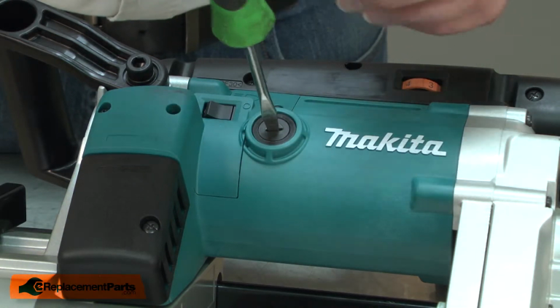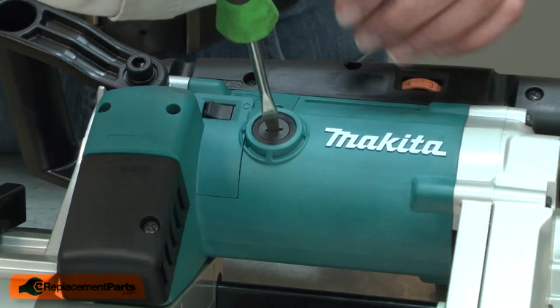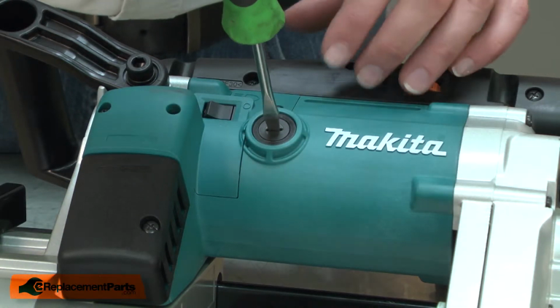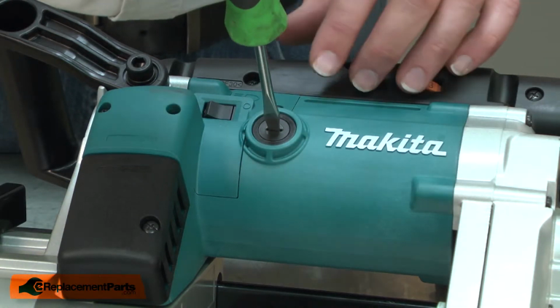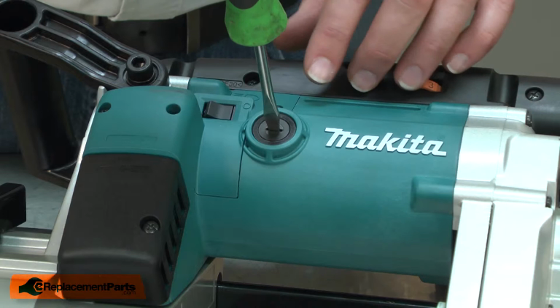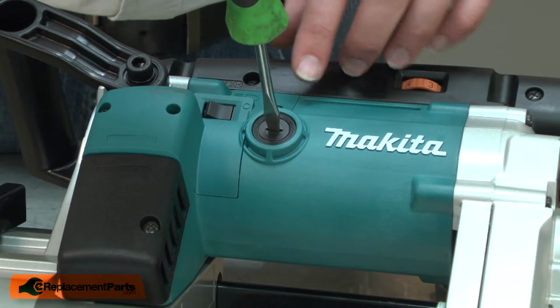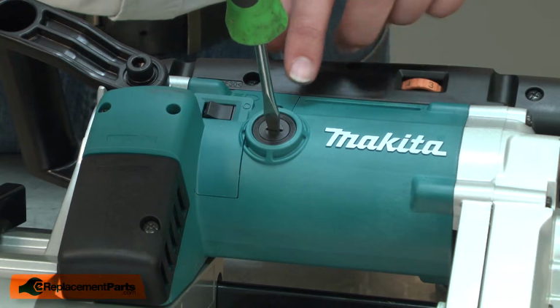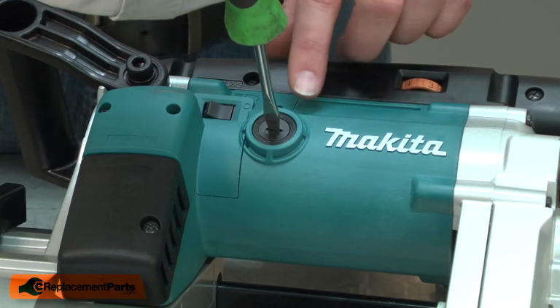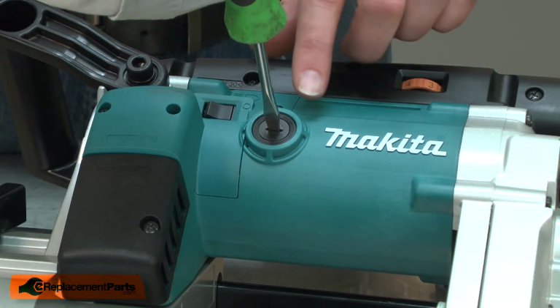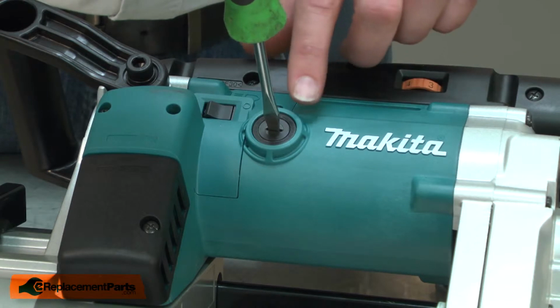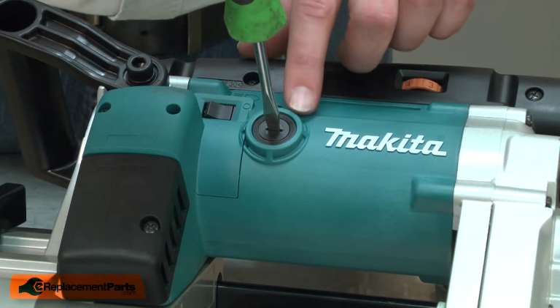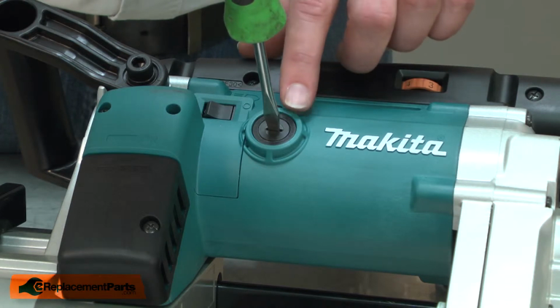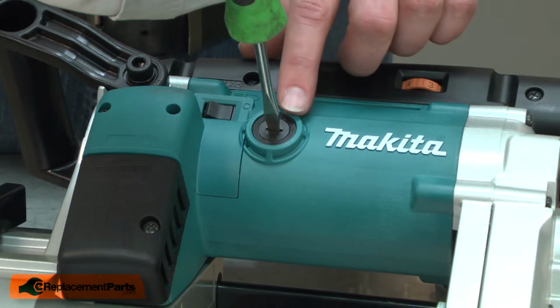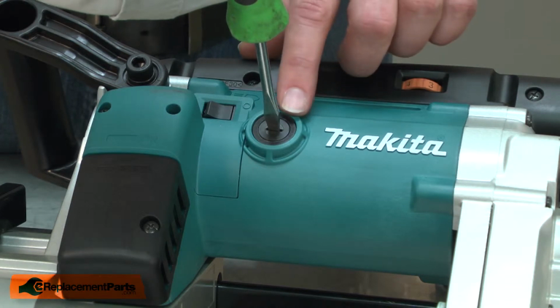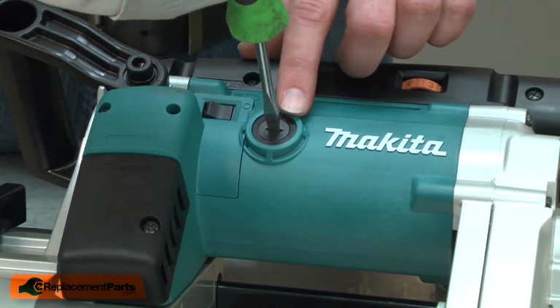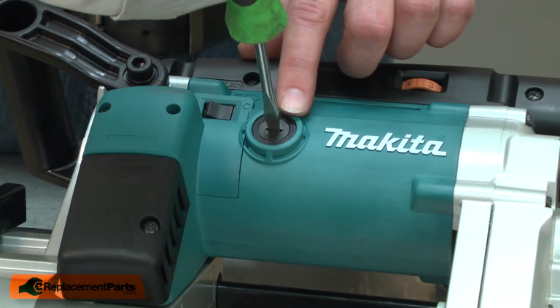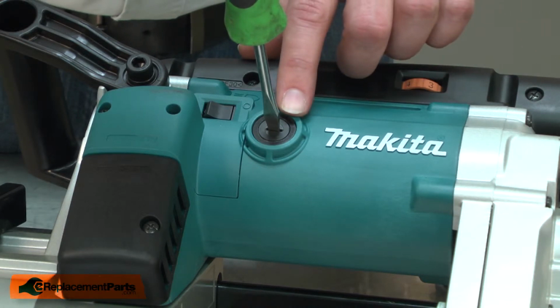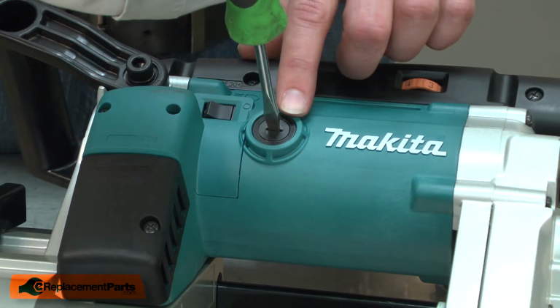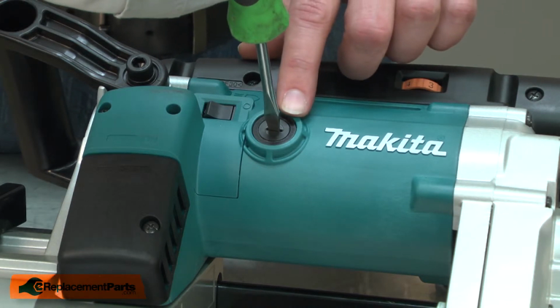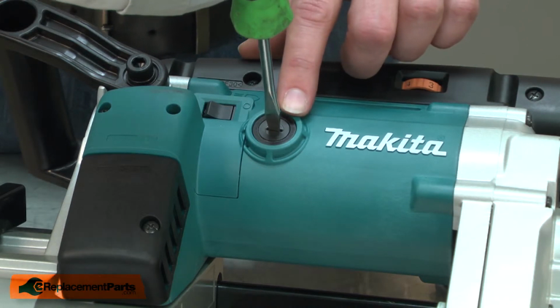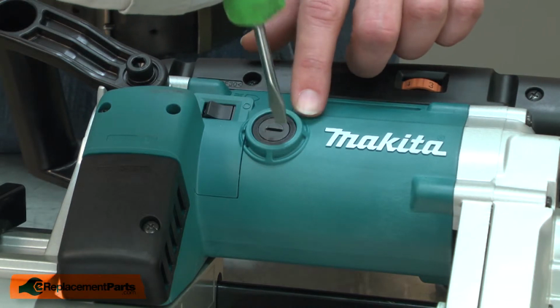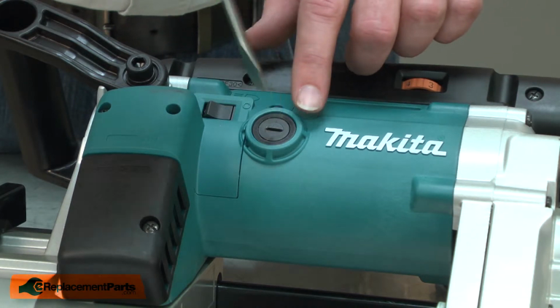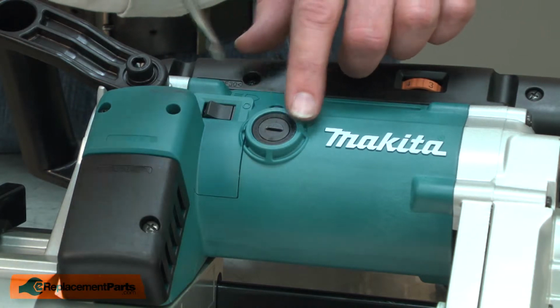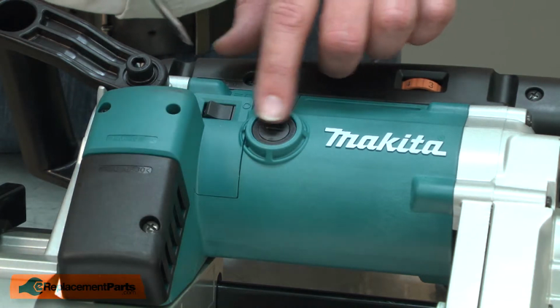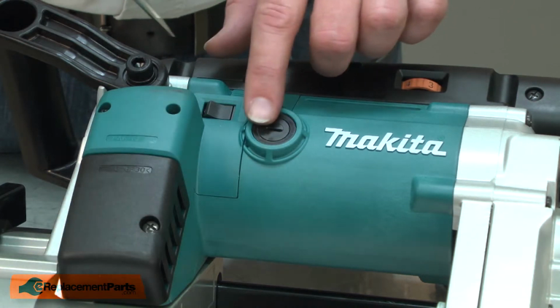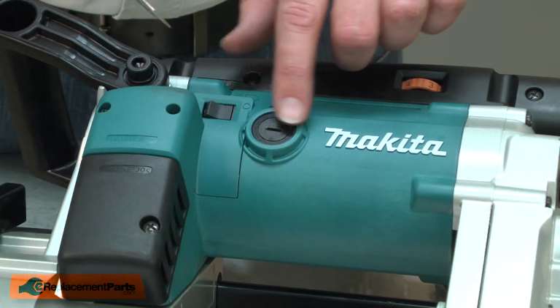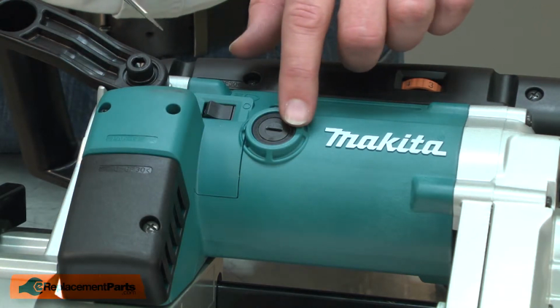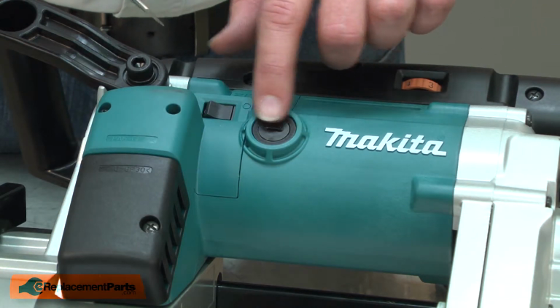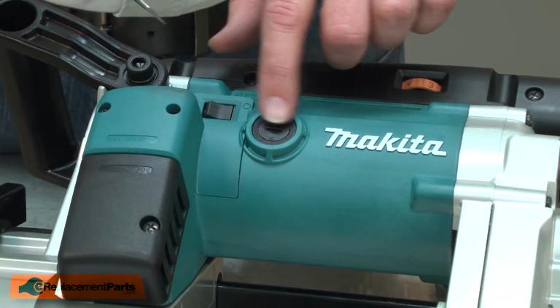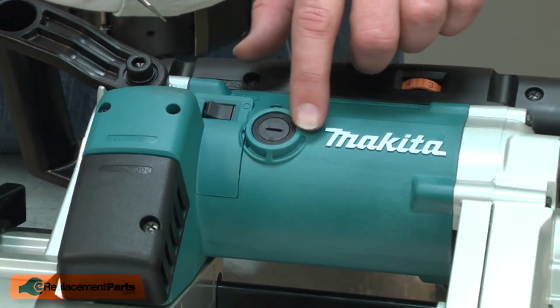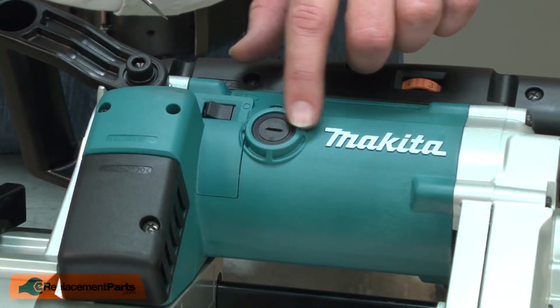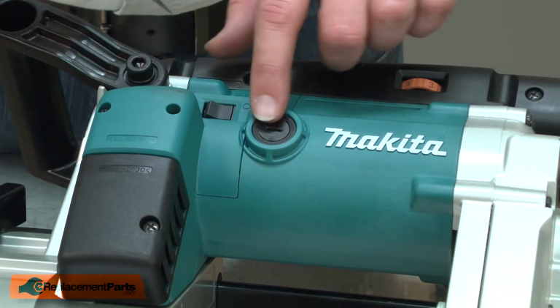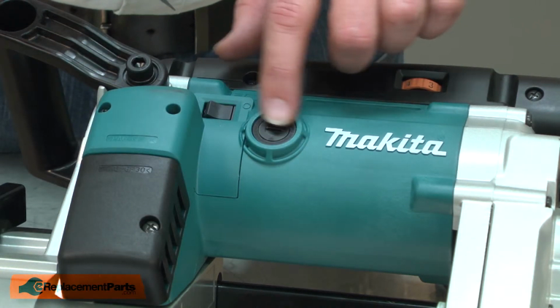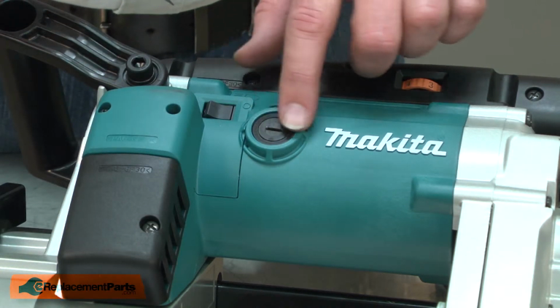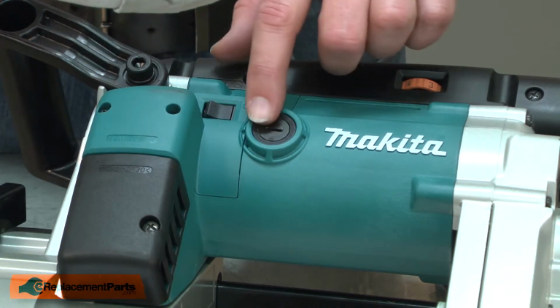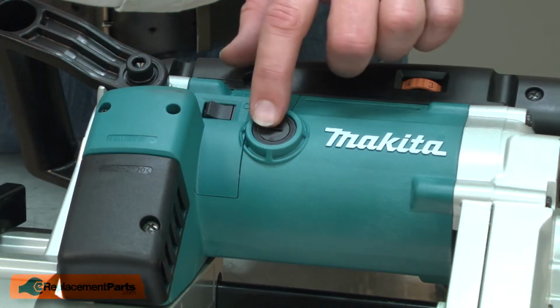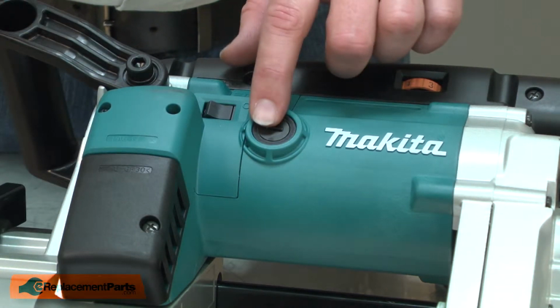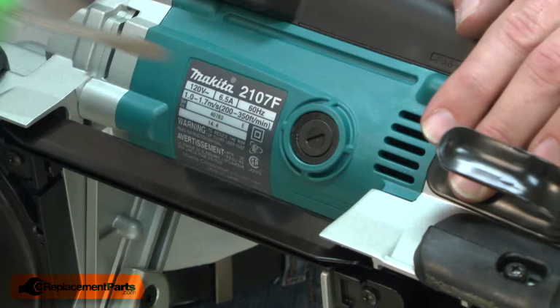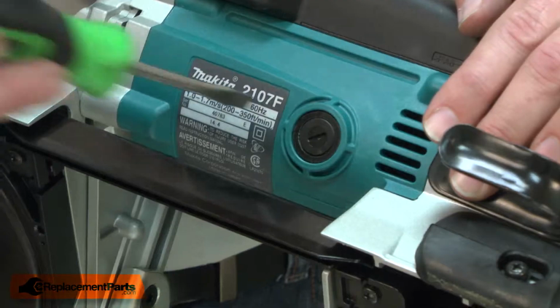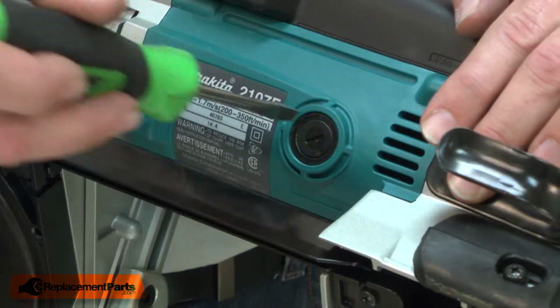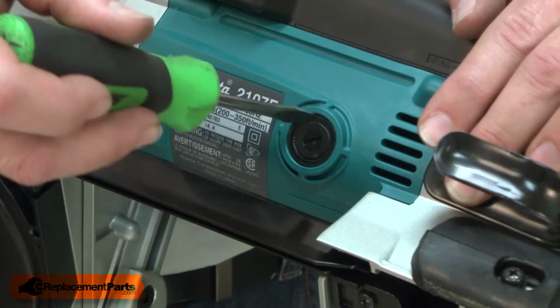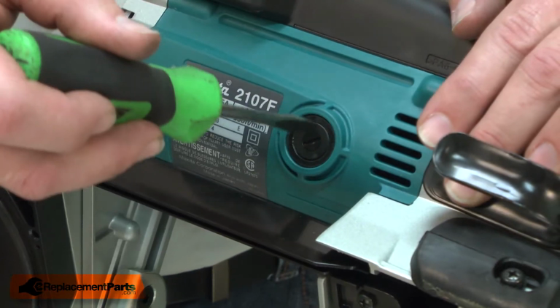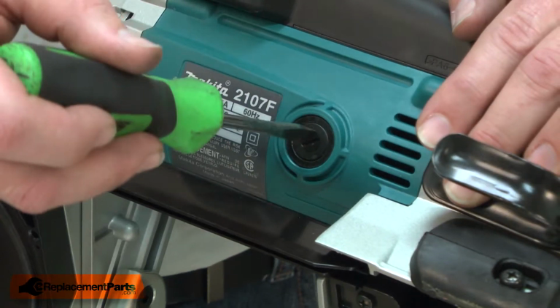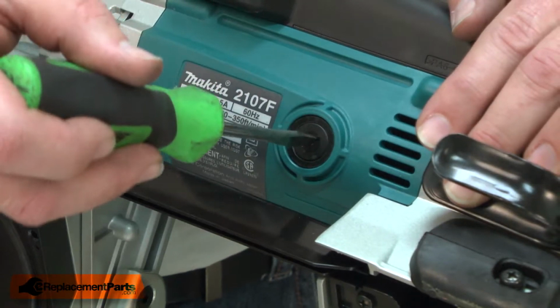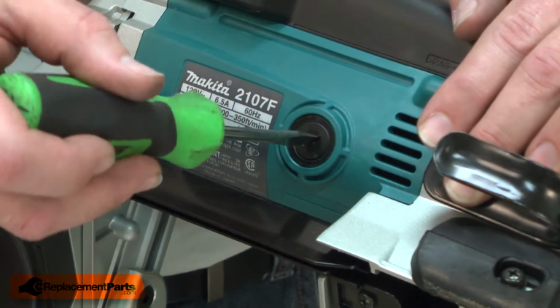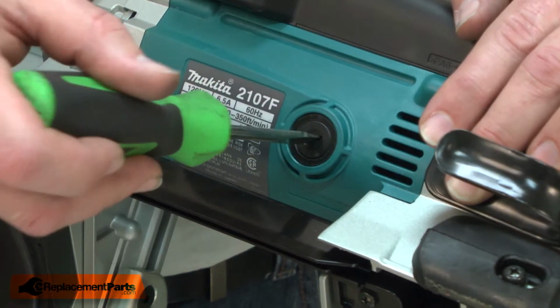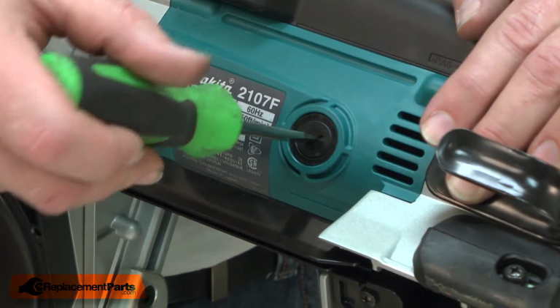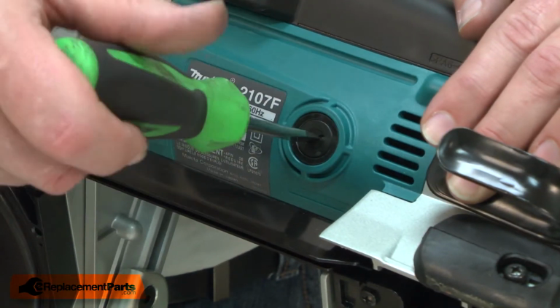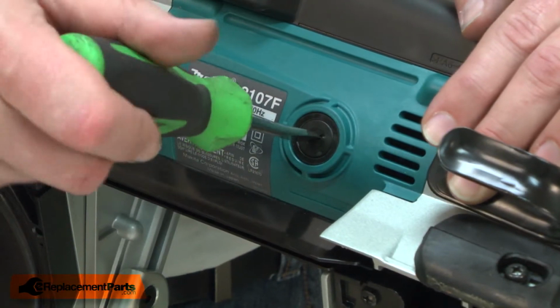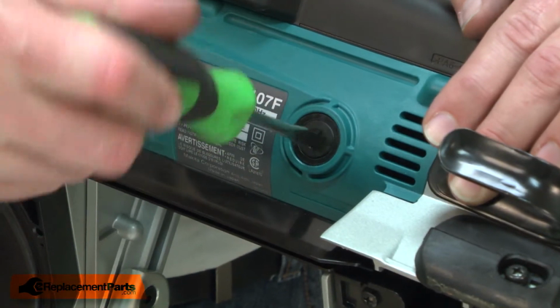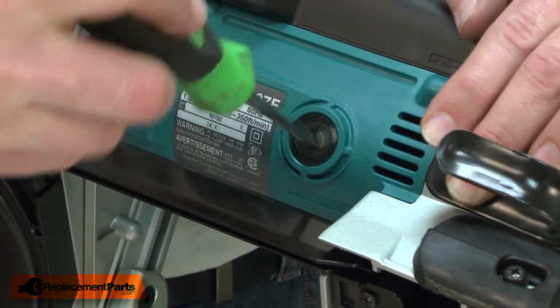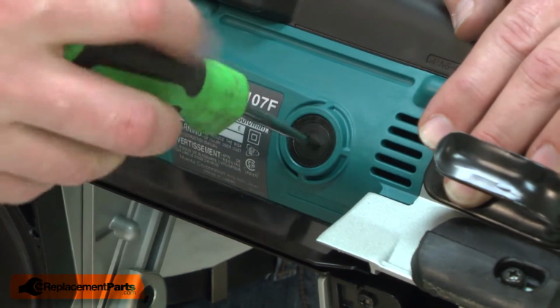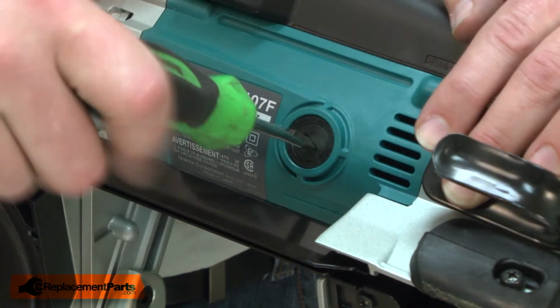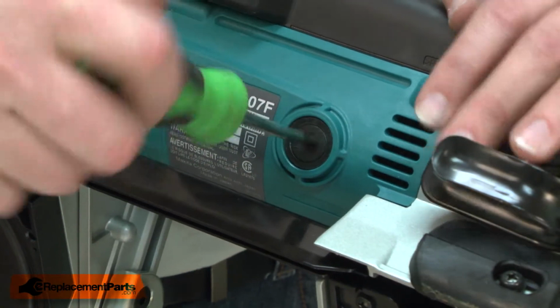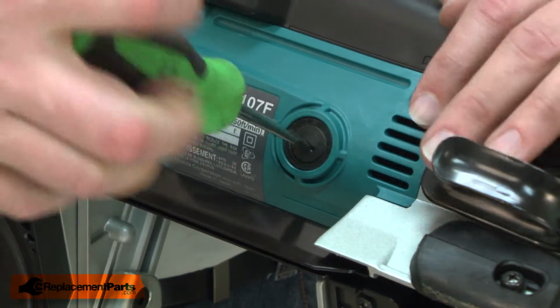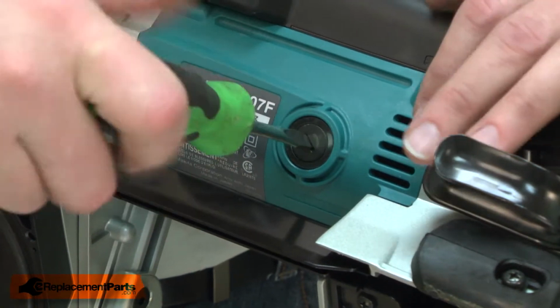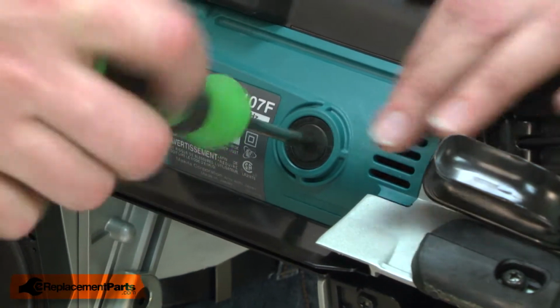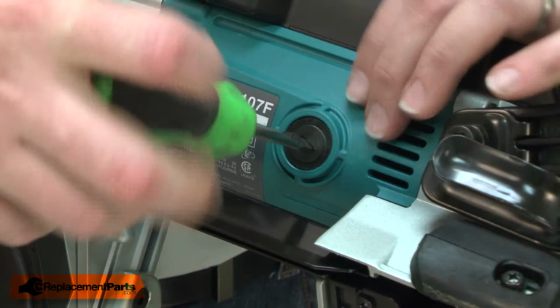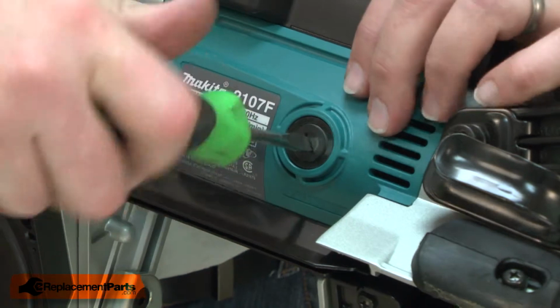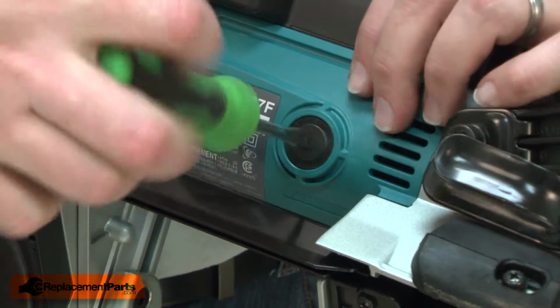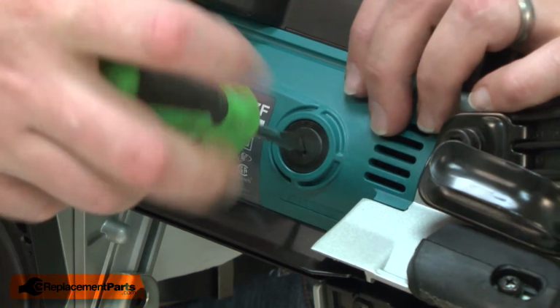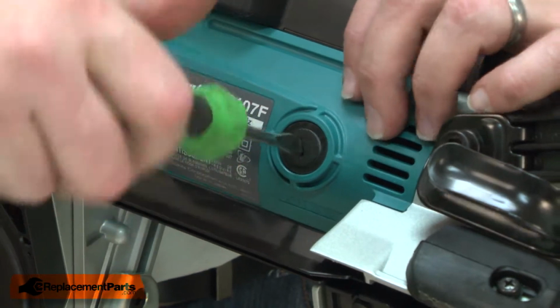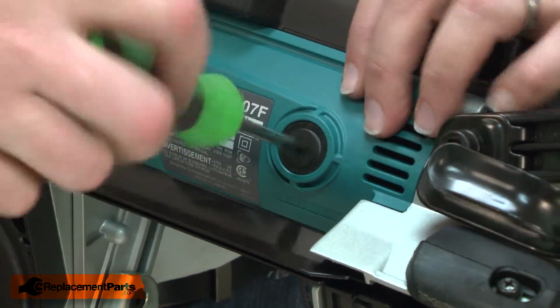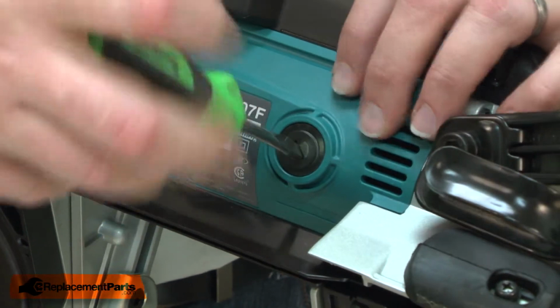I'll be careful not to over-tighten it so I don't crack the brush cap. Now I'll repeat this process for the second brush.